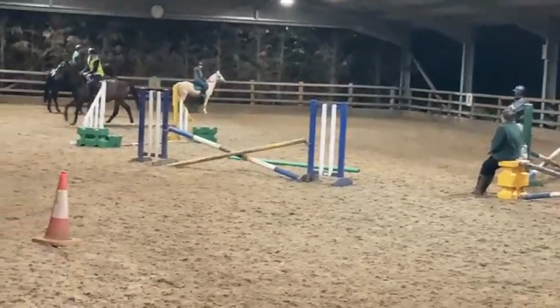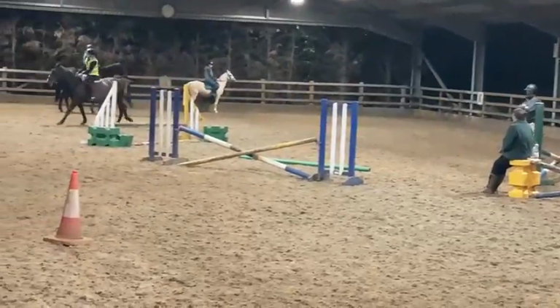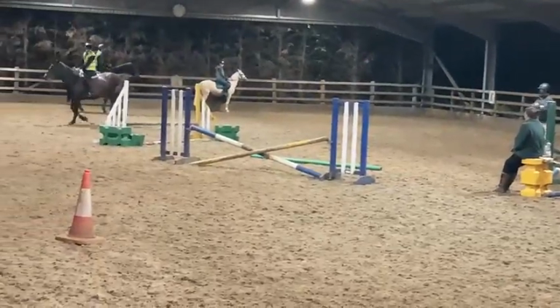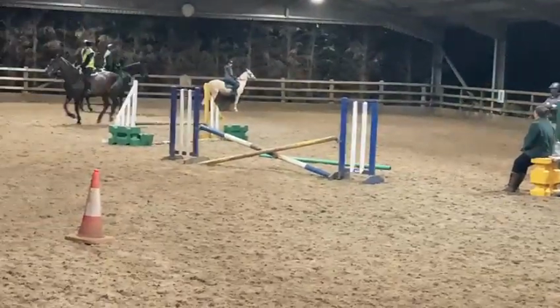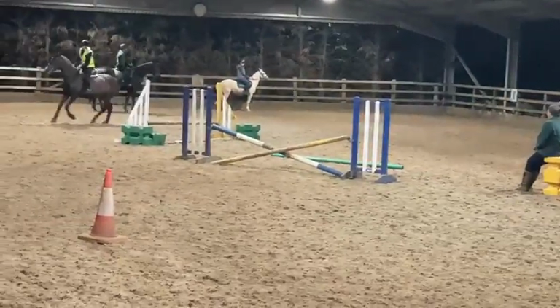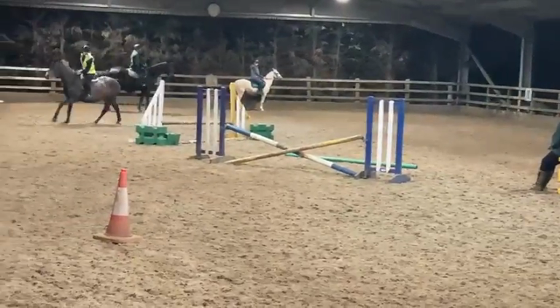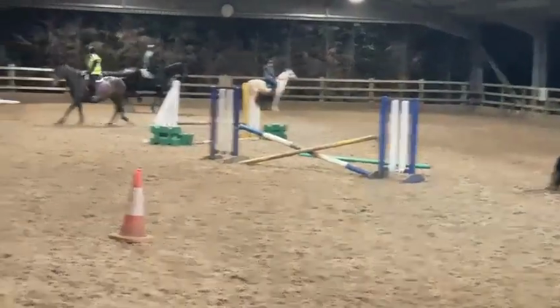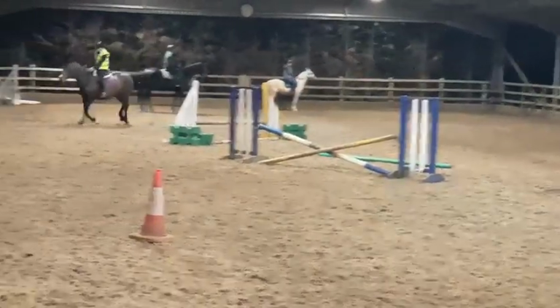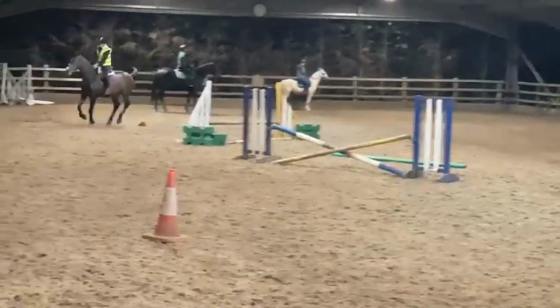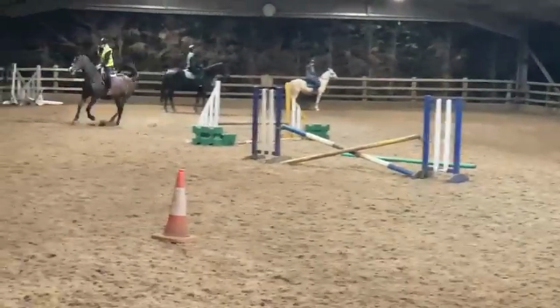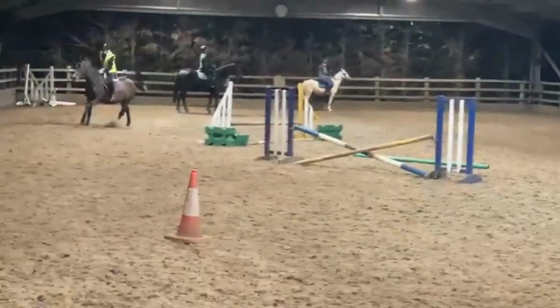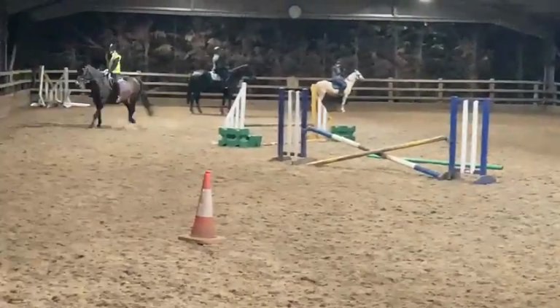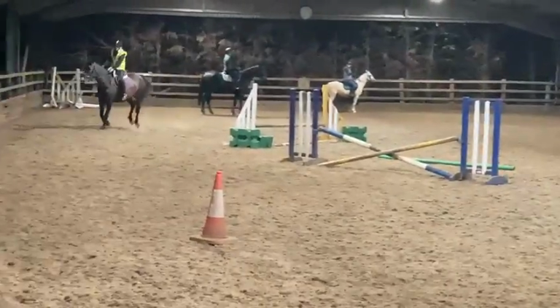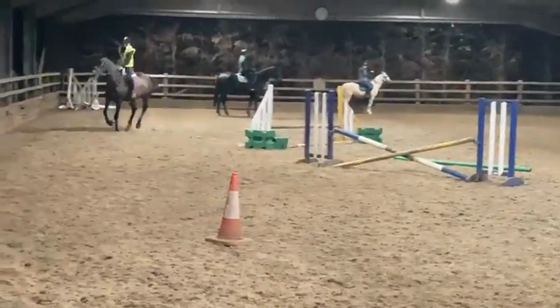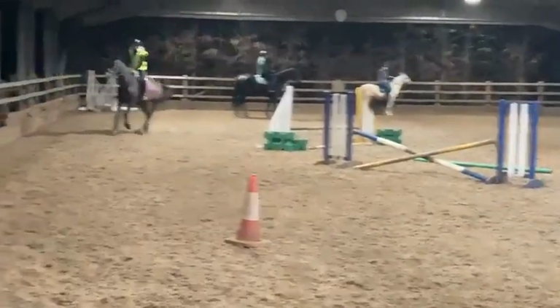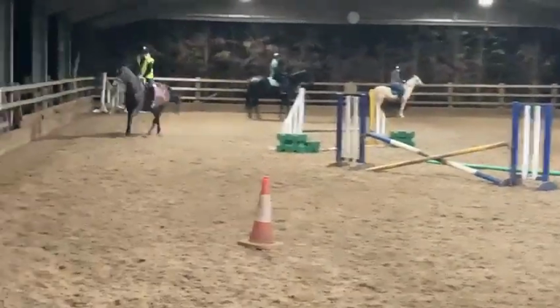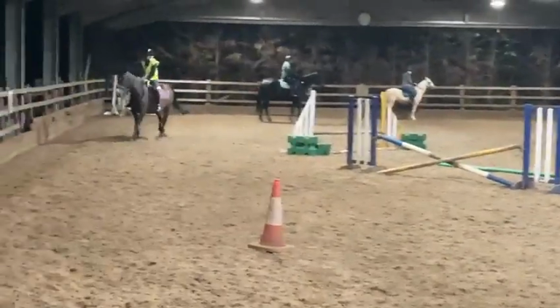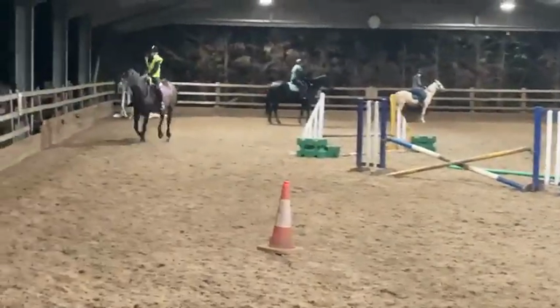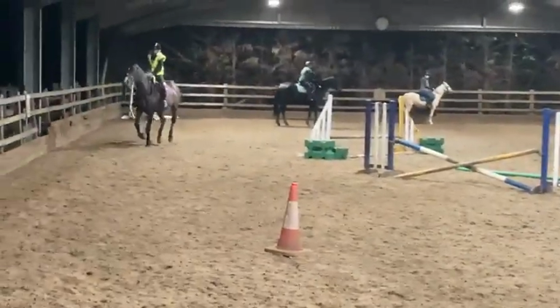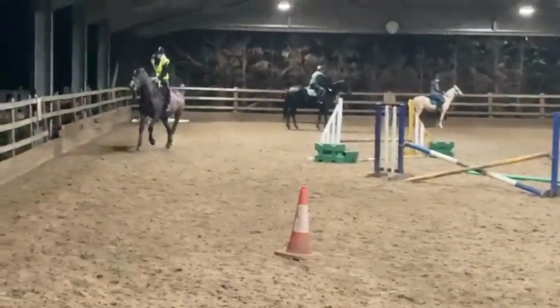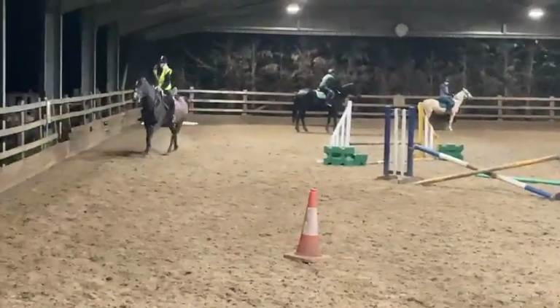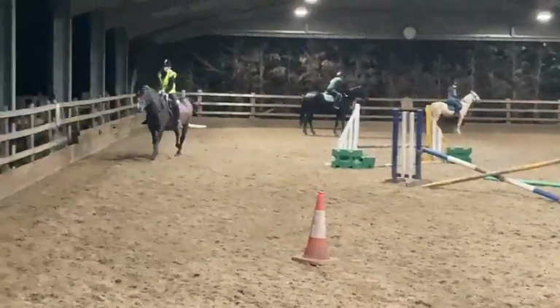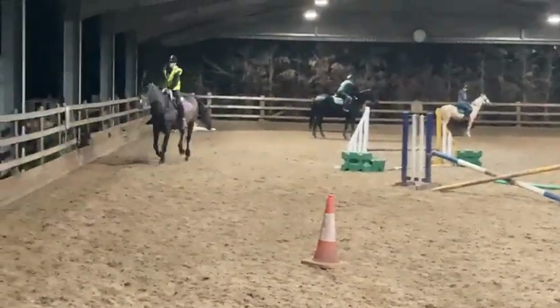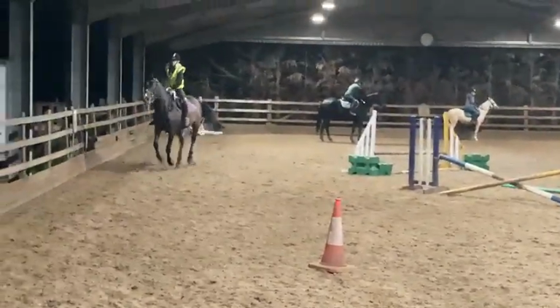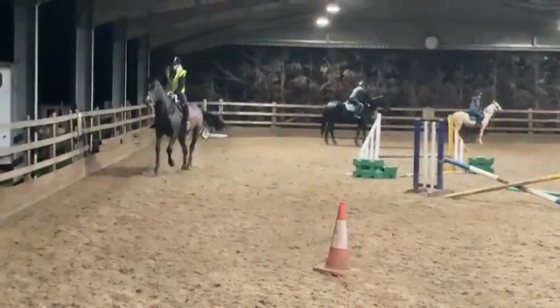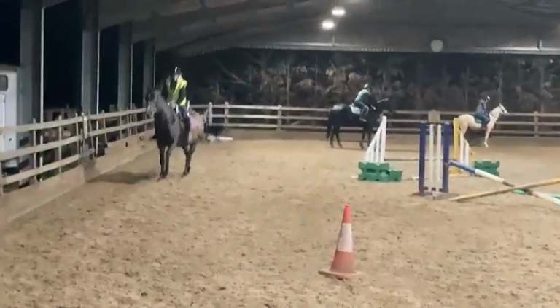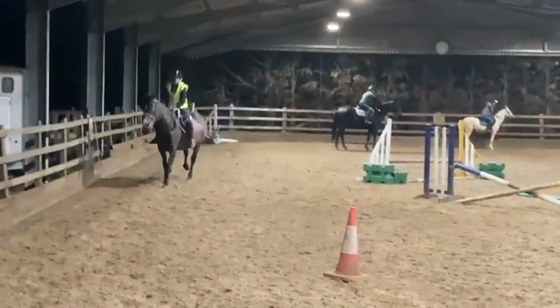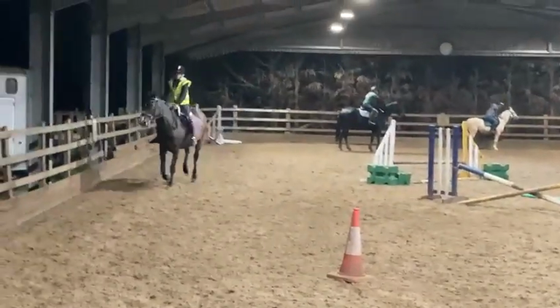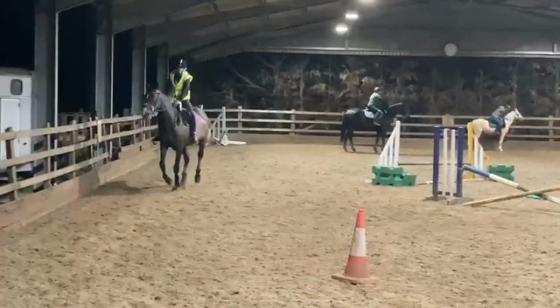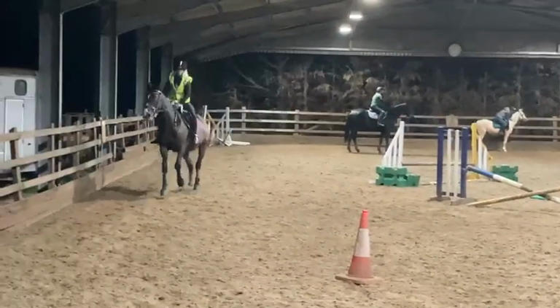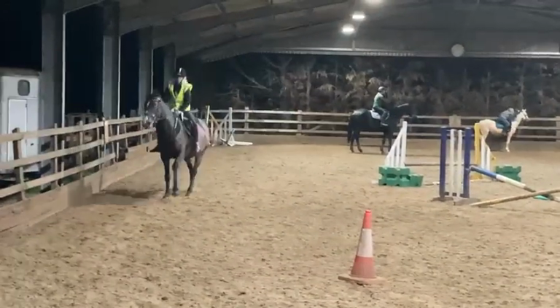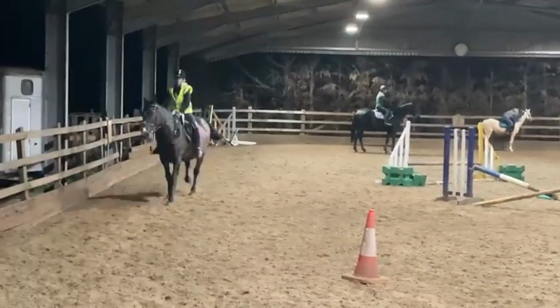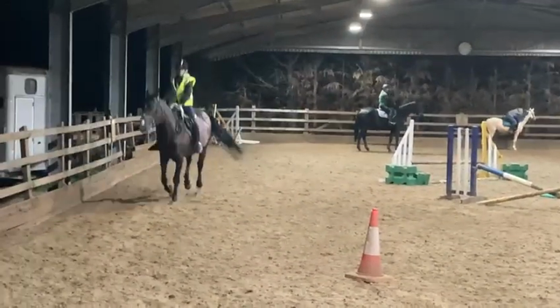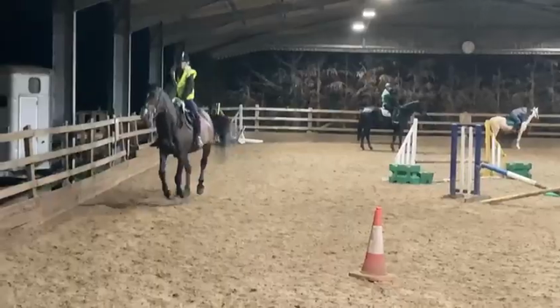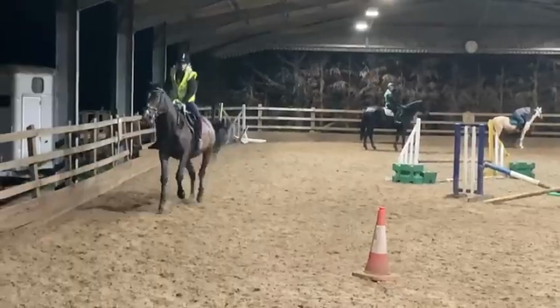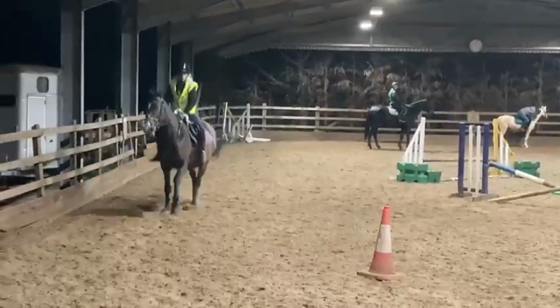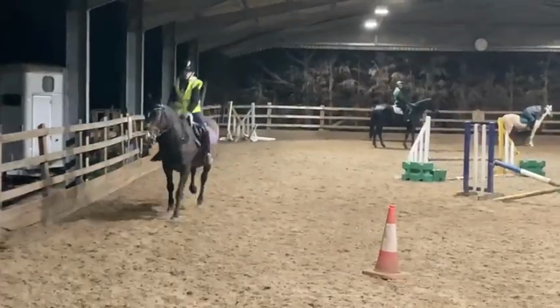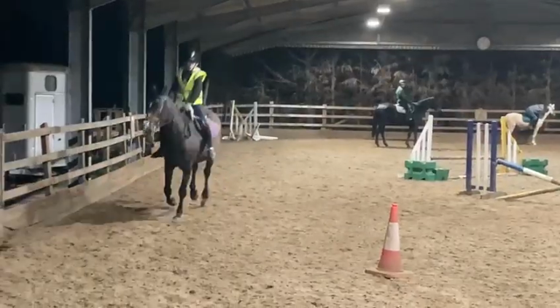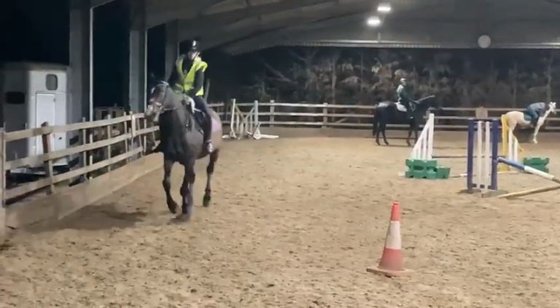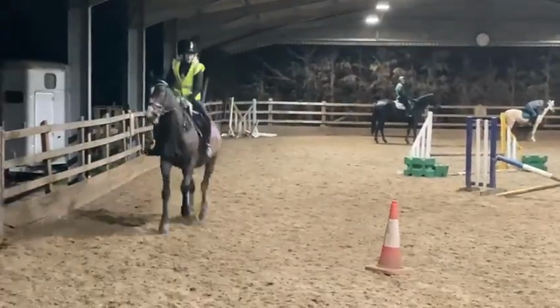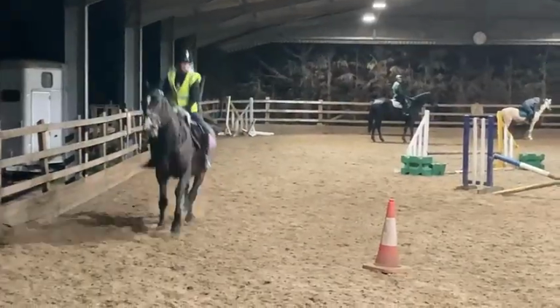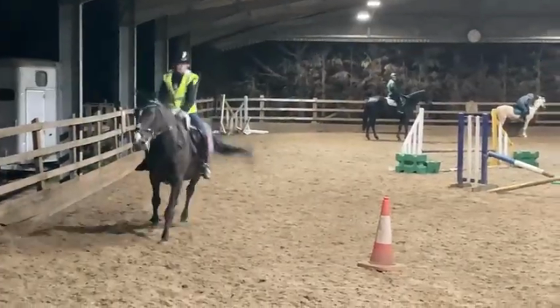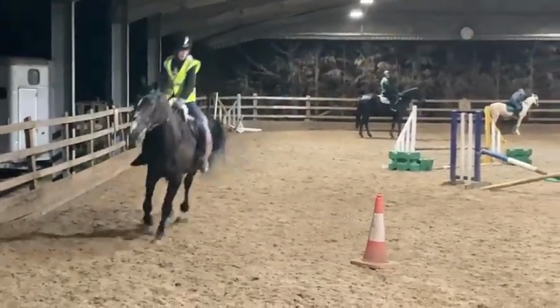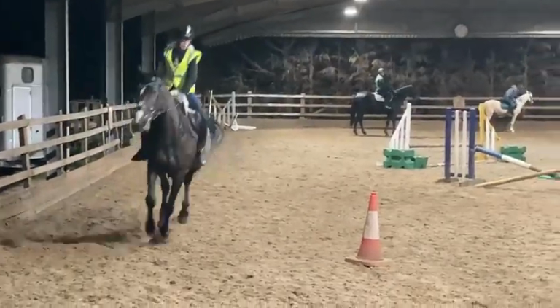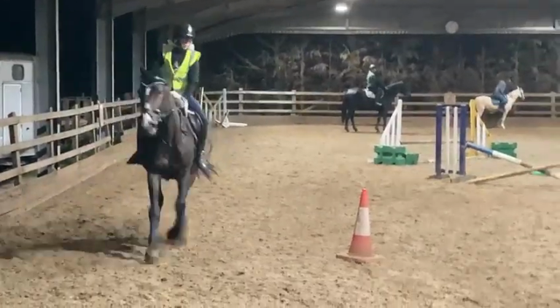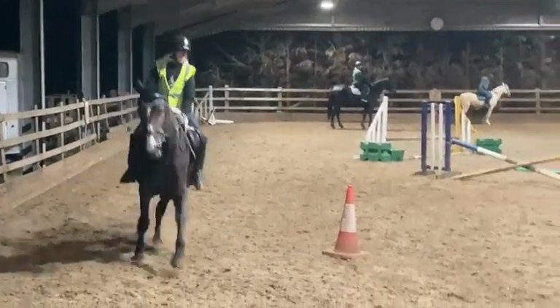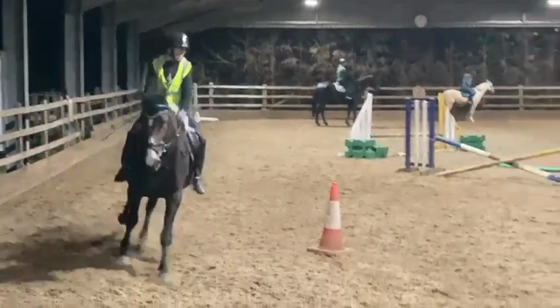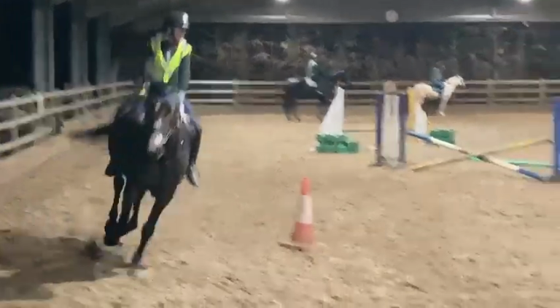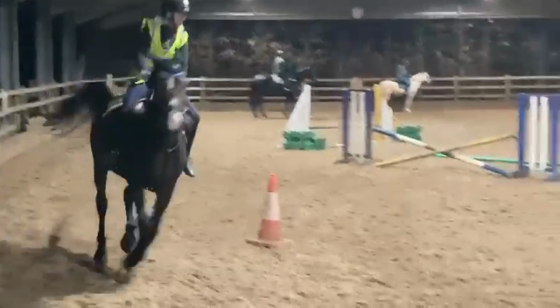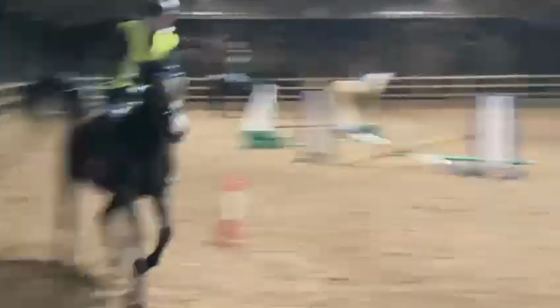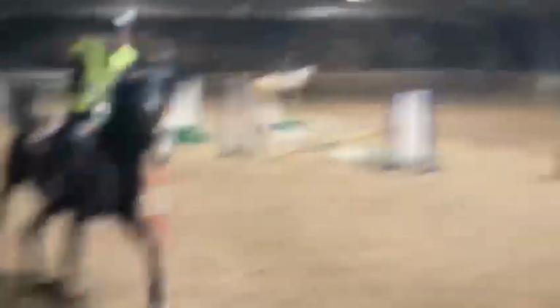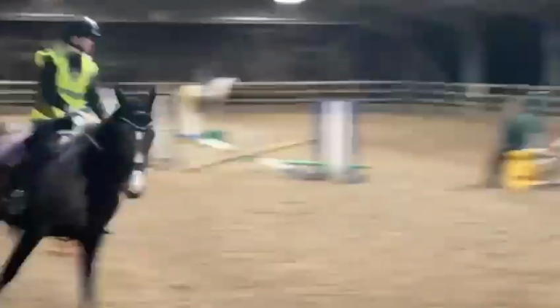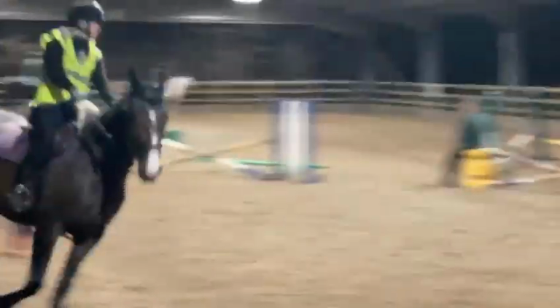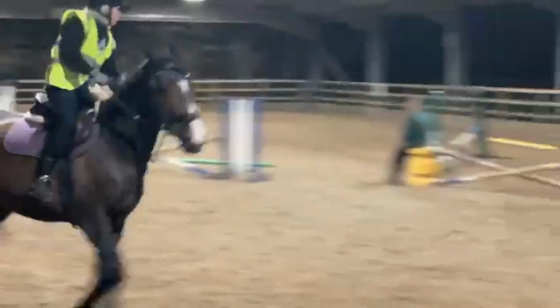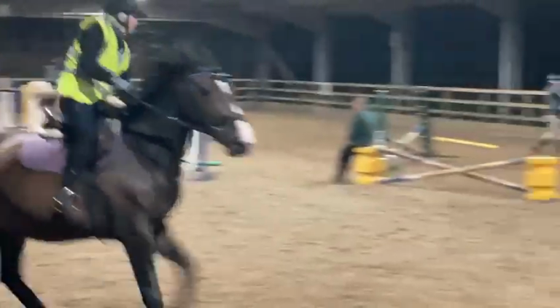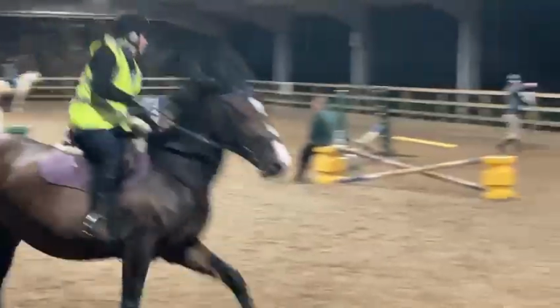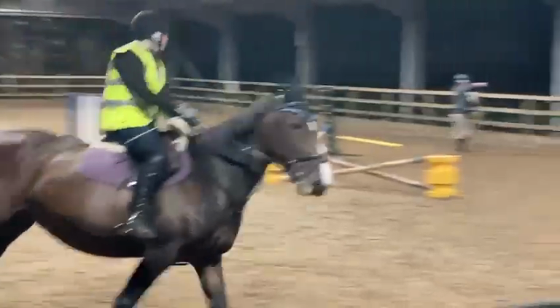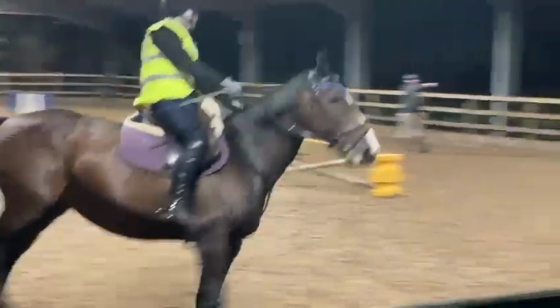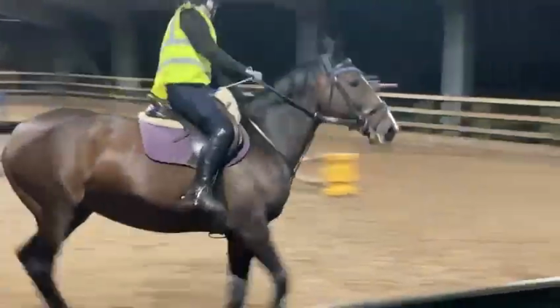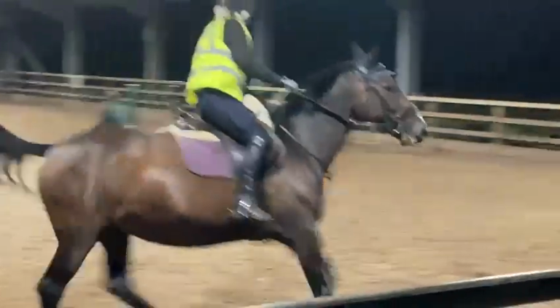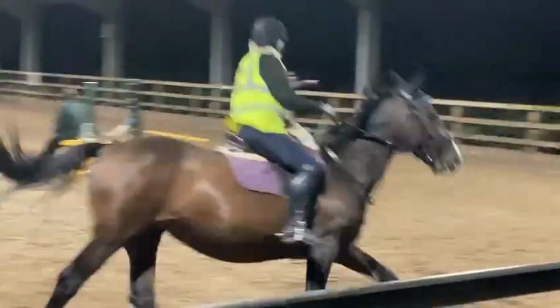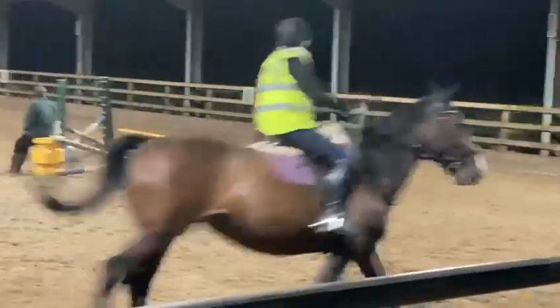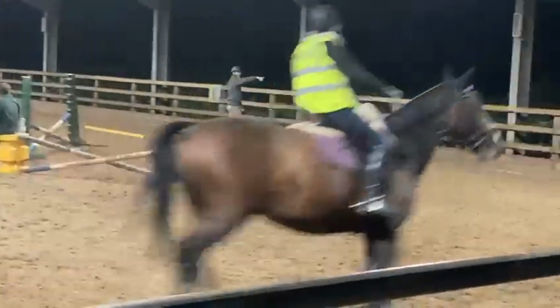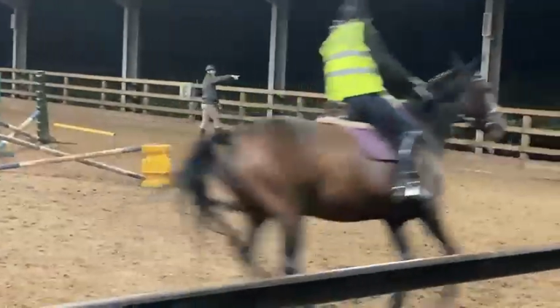Go on now. Push on a bit. A bit more. Go on there, Charlie. Corner. Inside leg. Stay out.